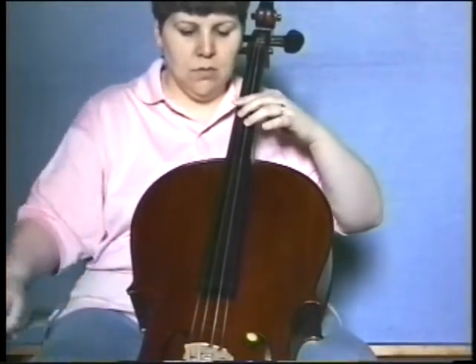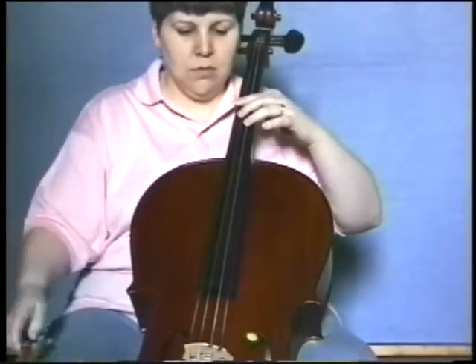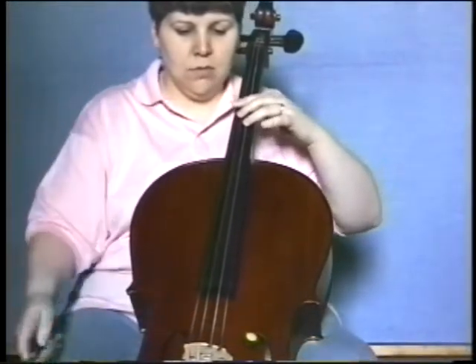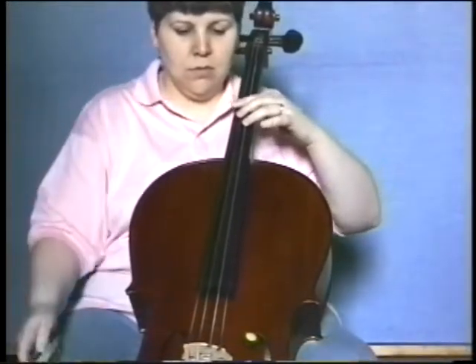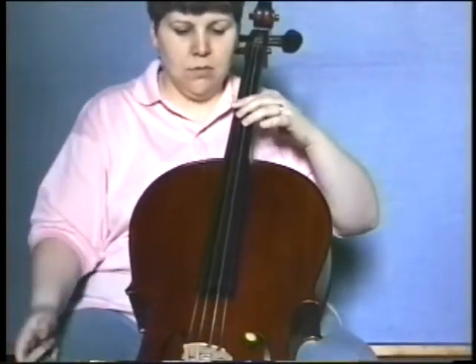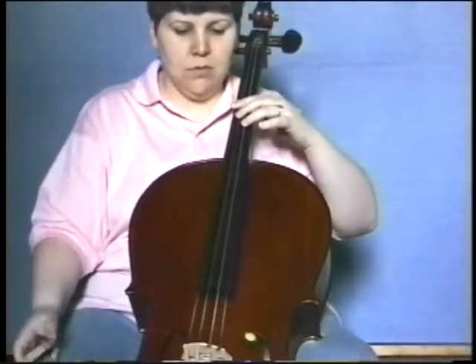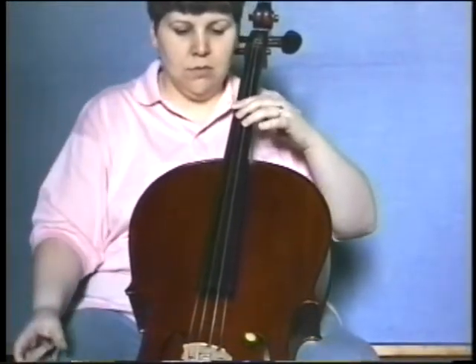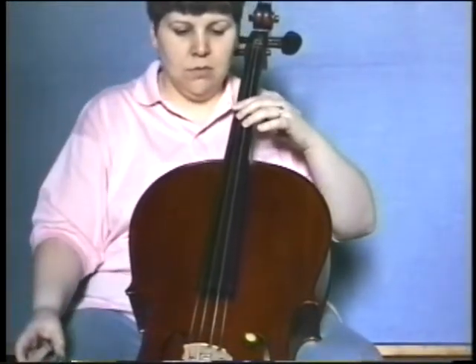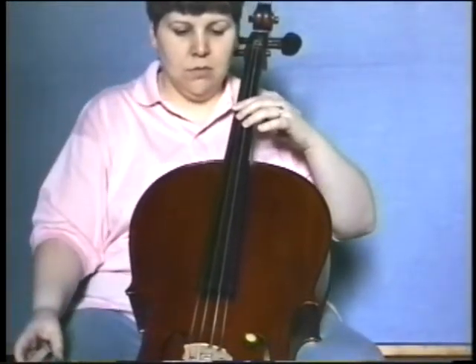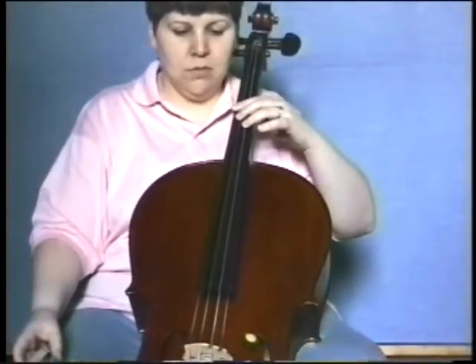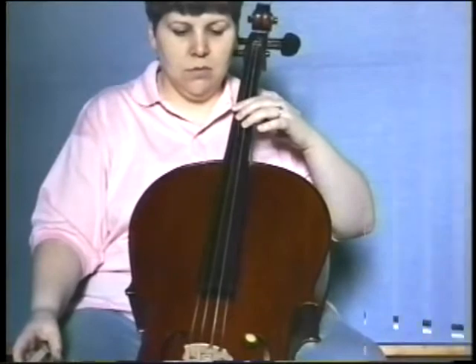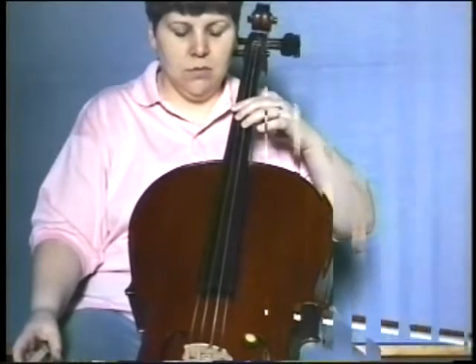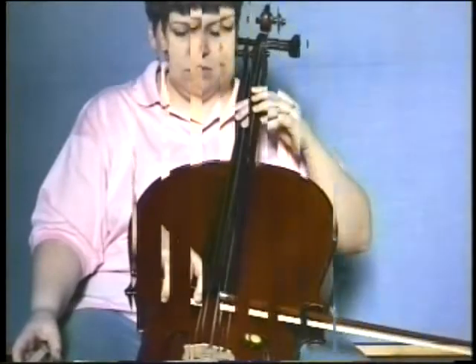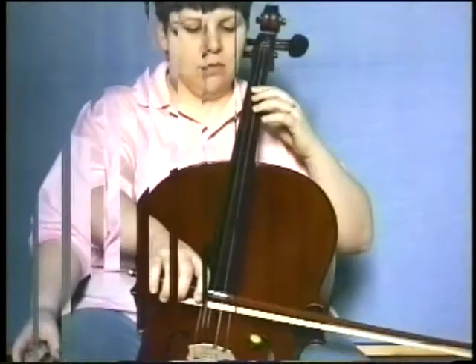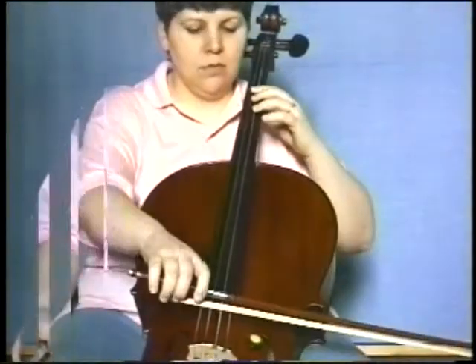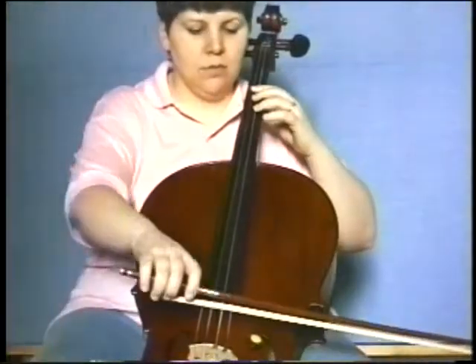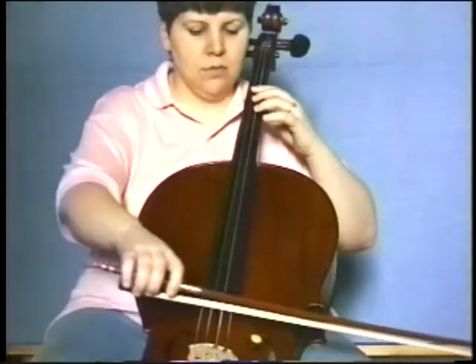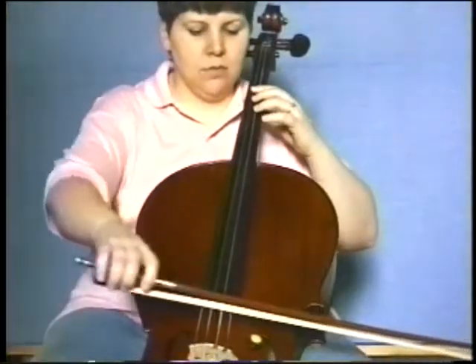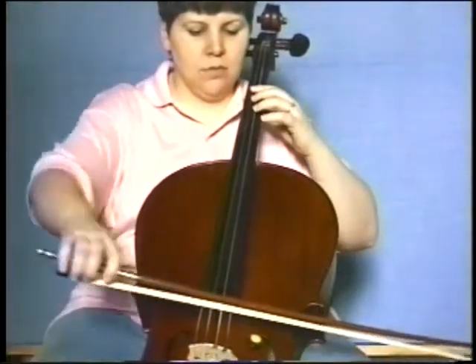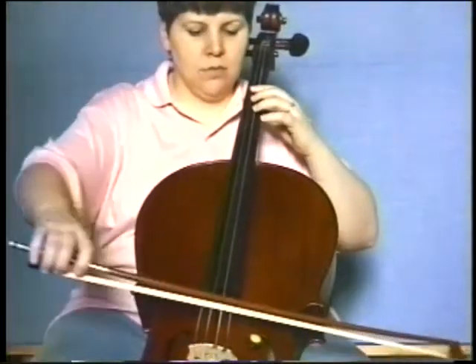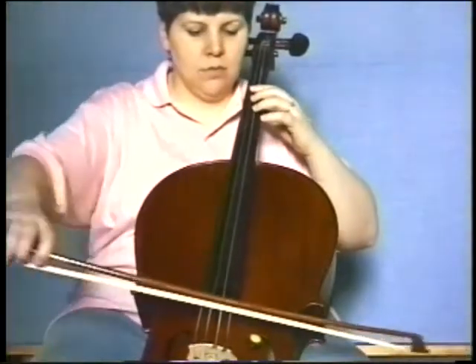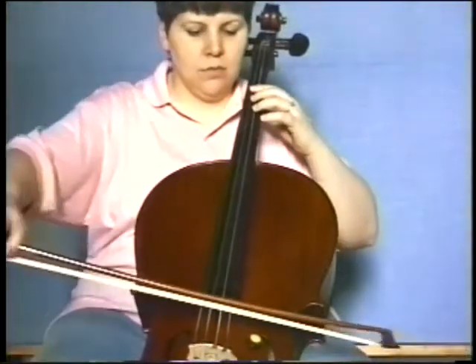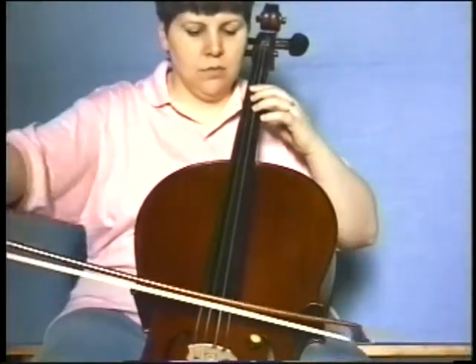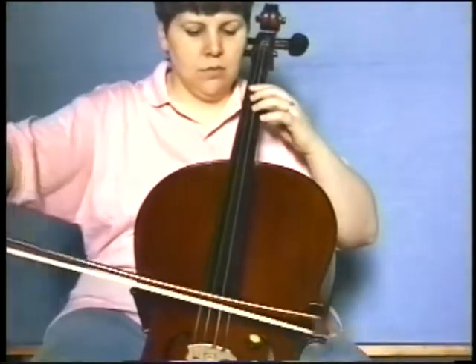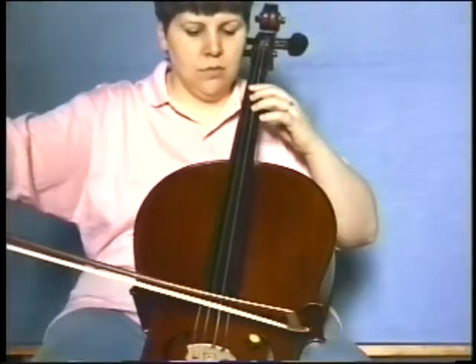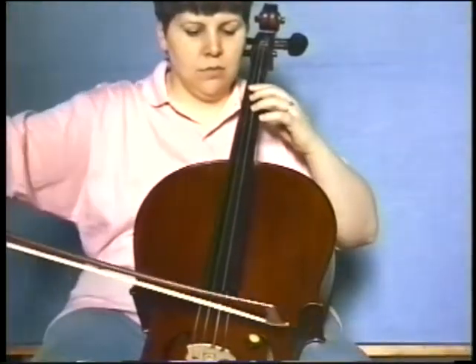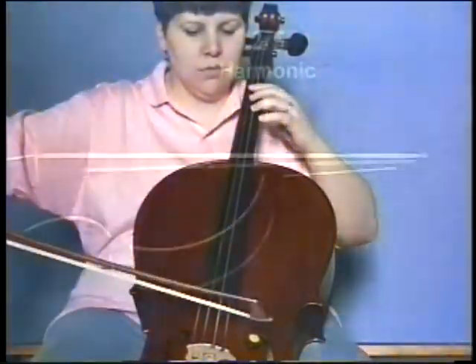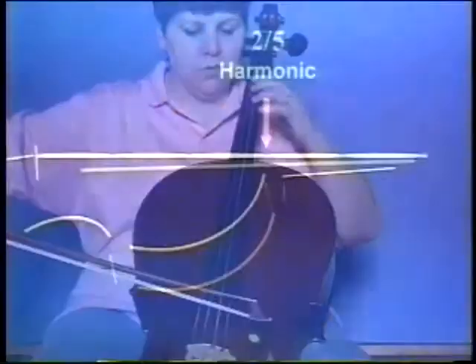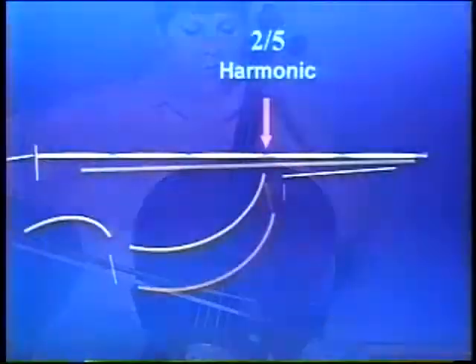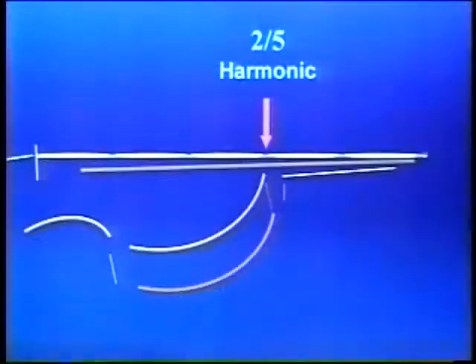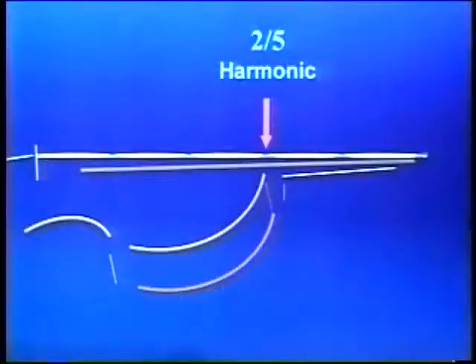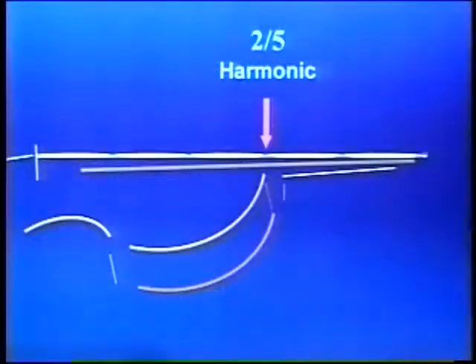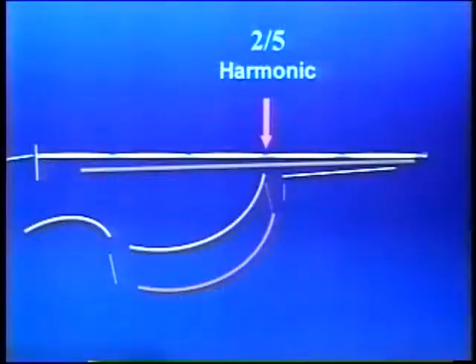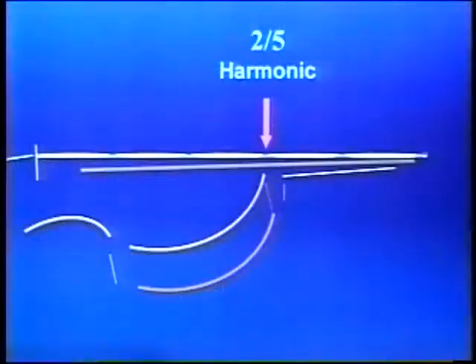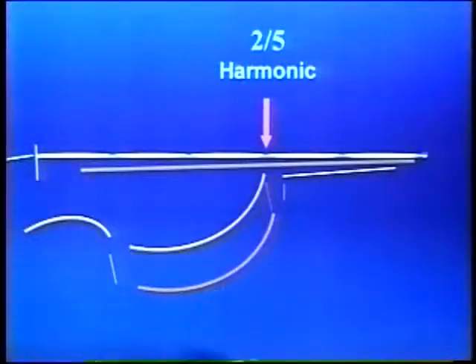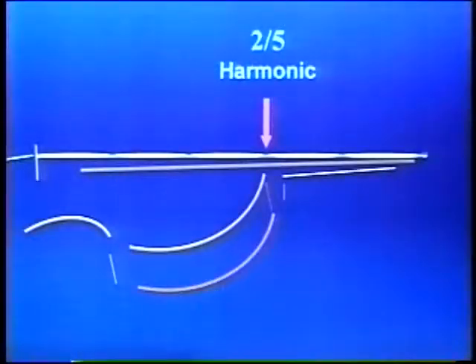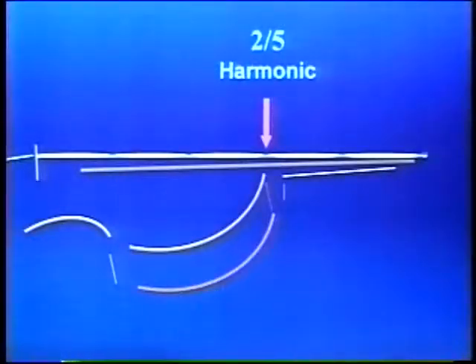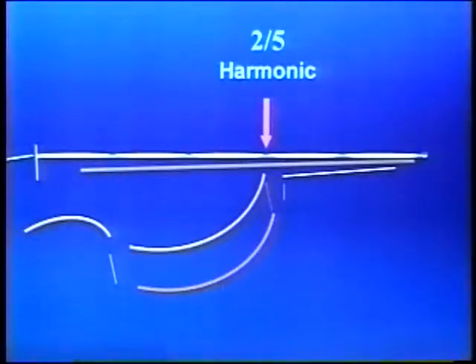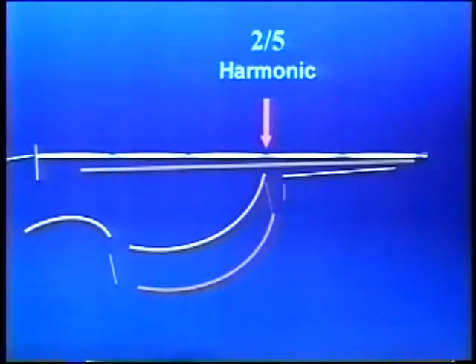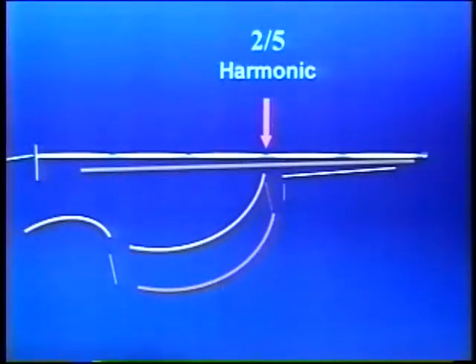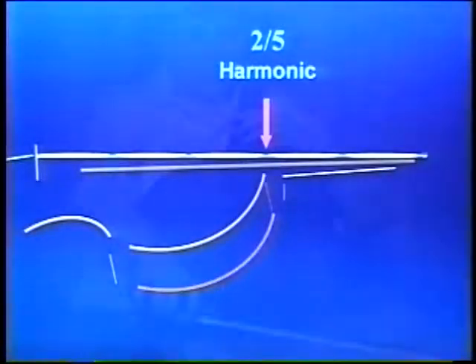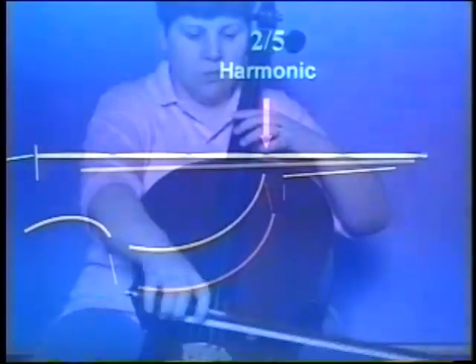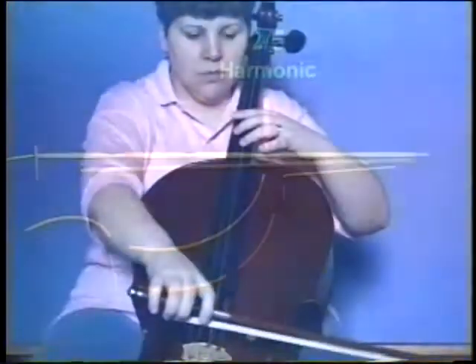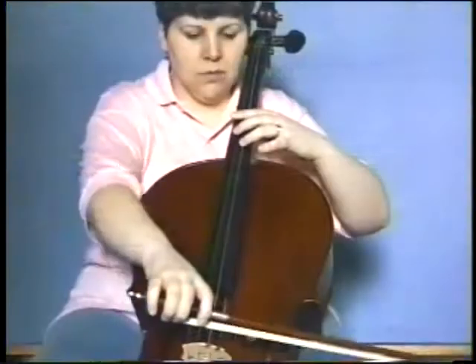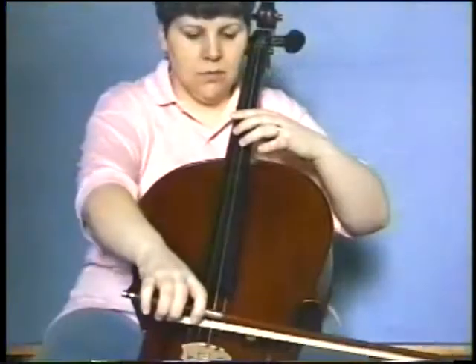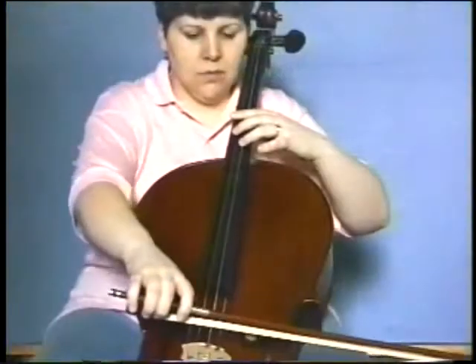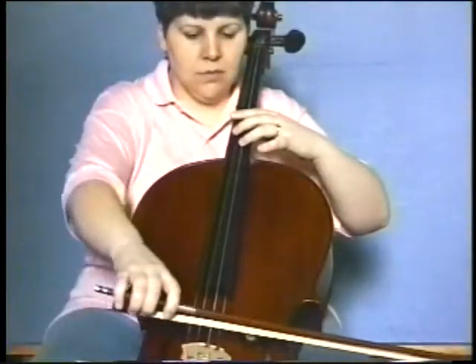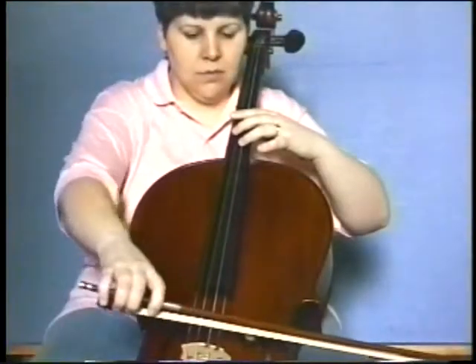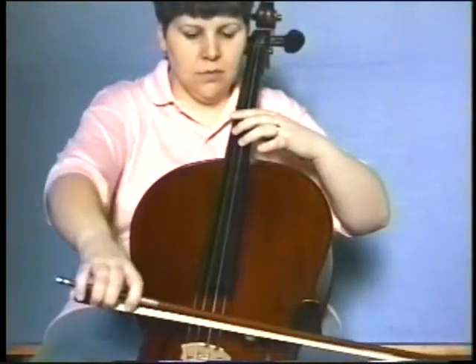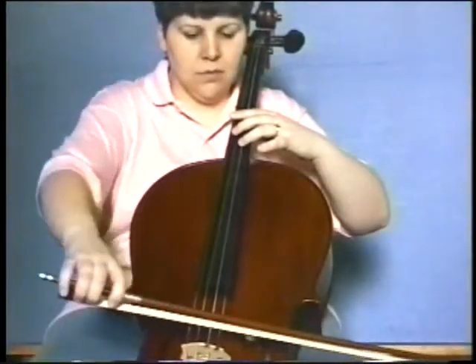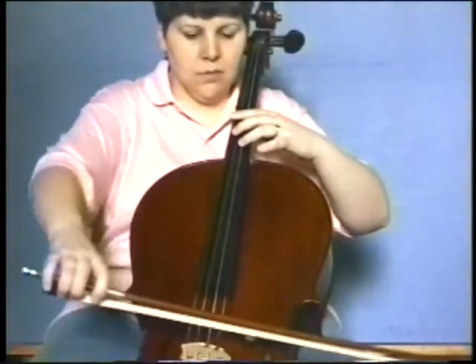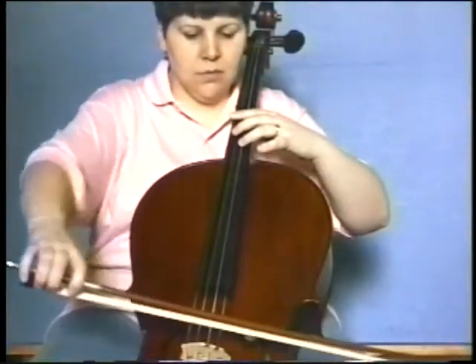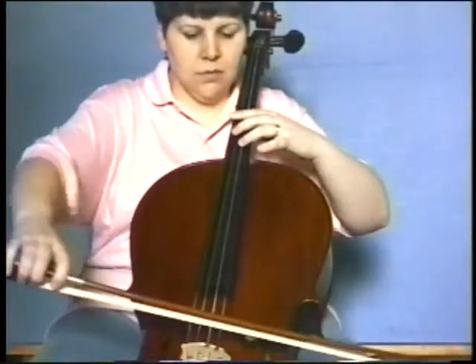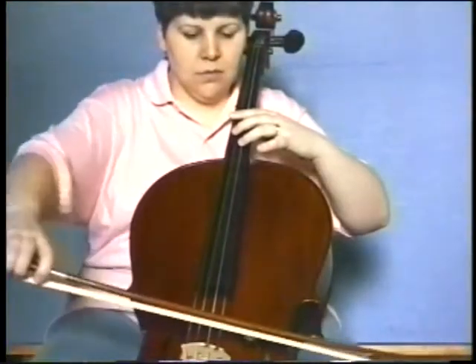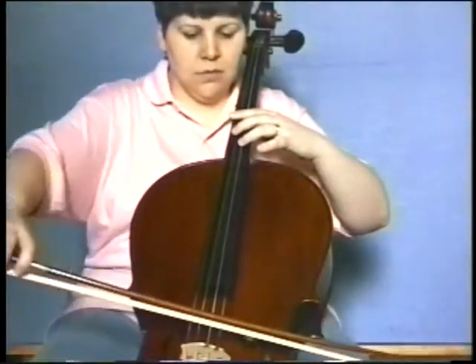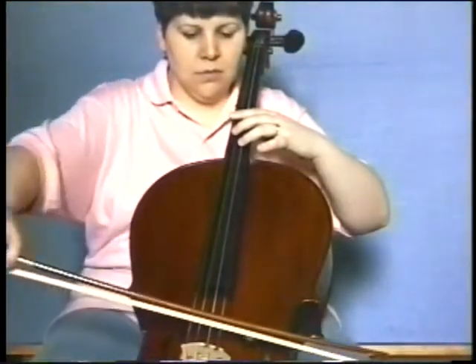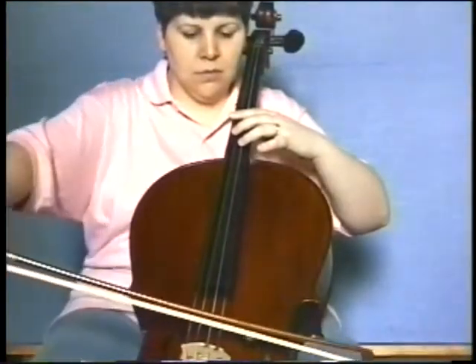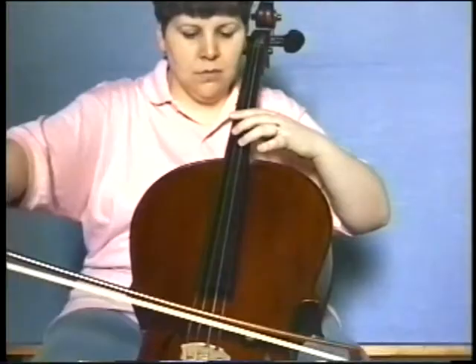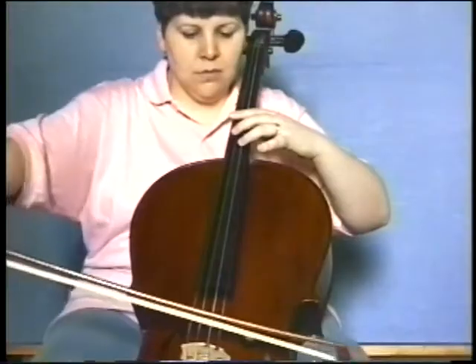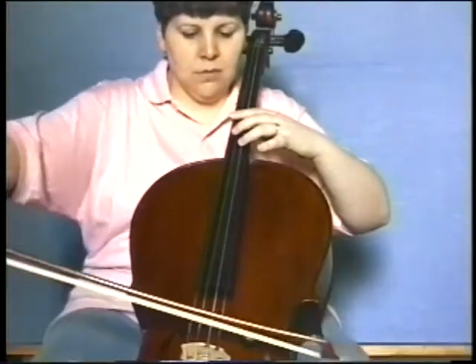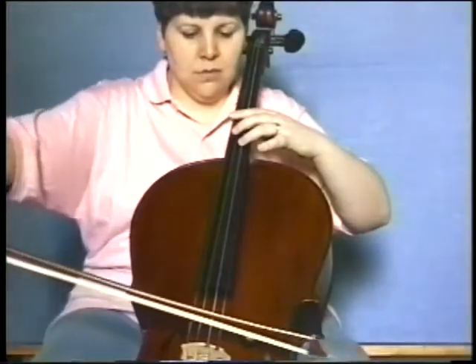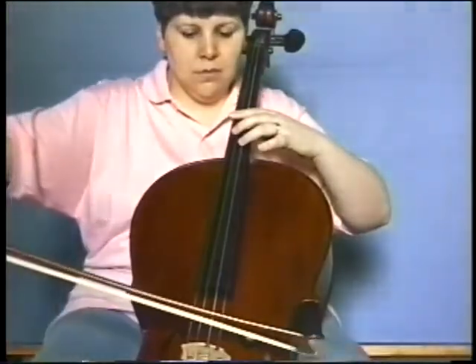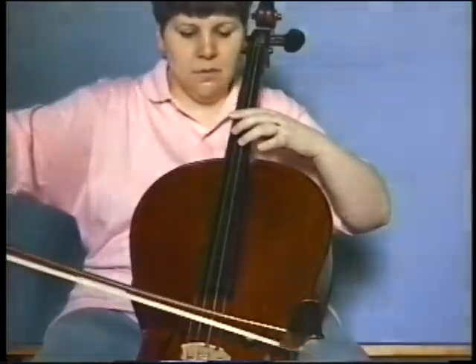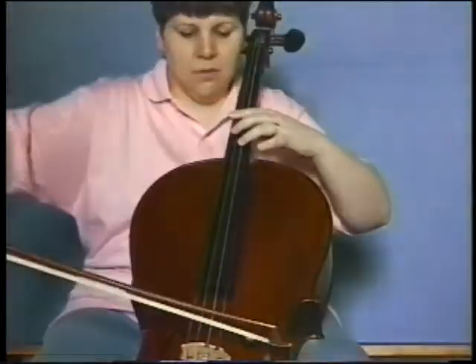I also asked the cellist to find the node that occurs at two-fifths of the string.